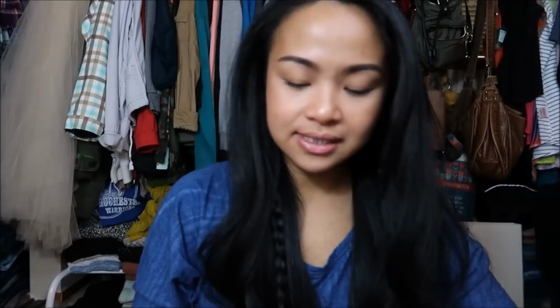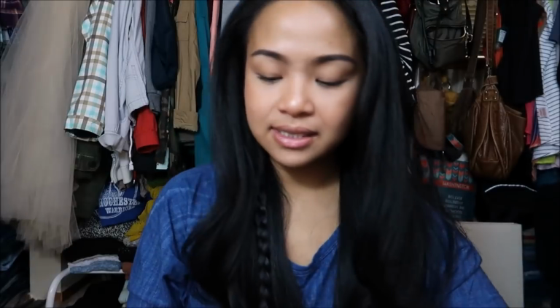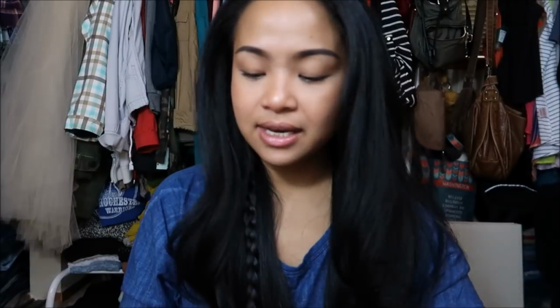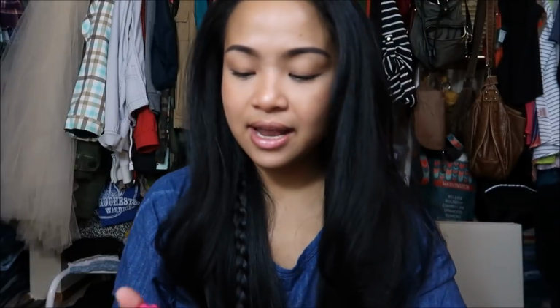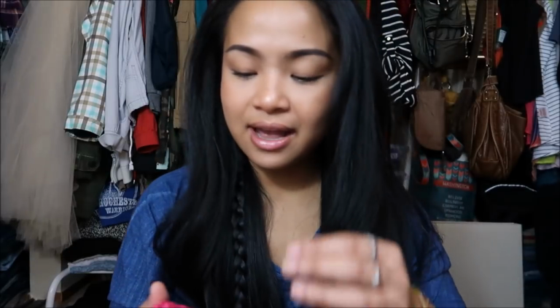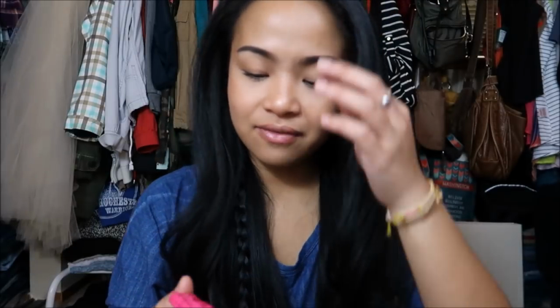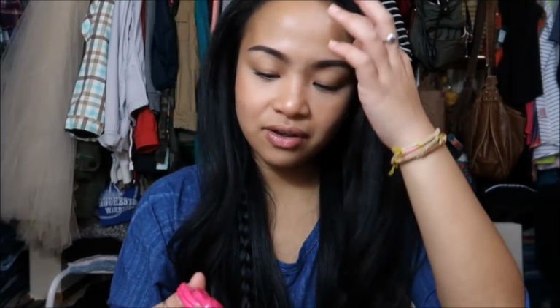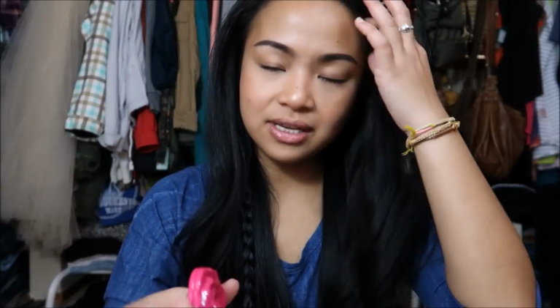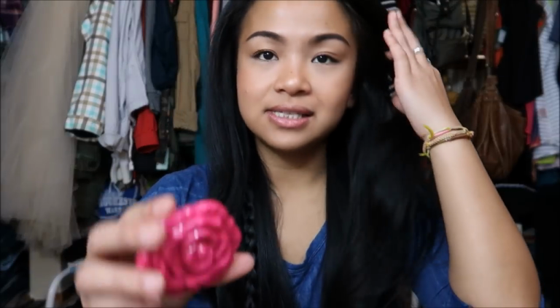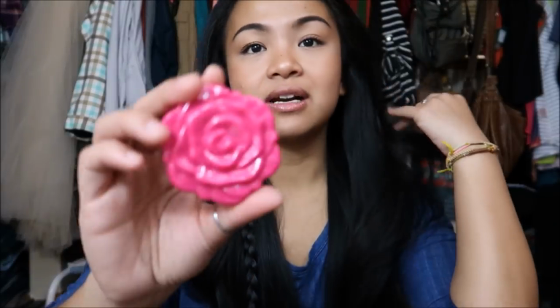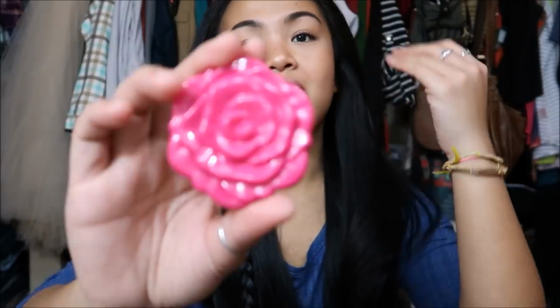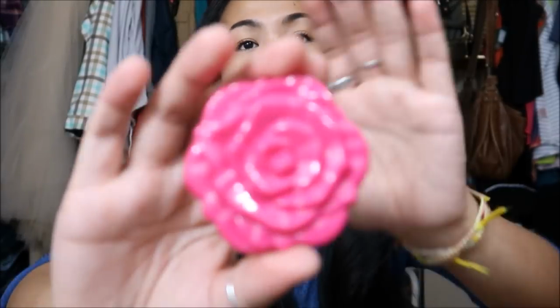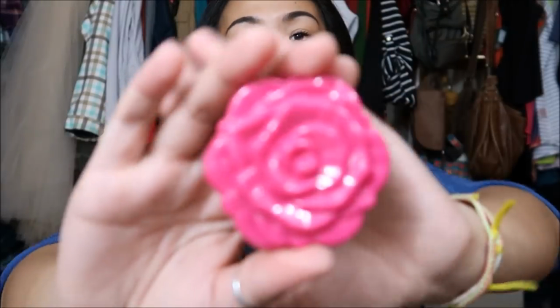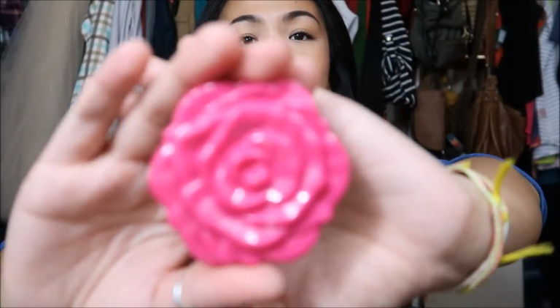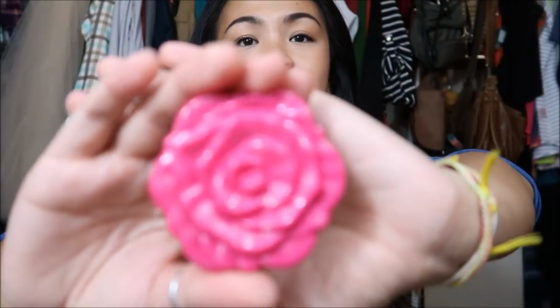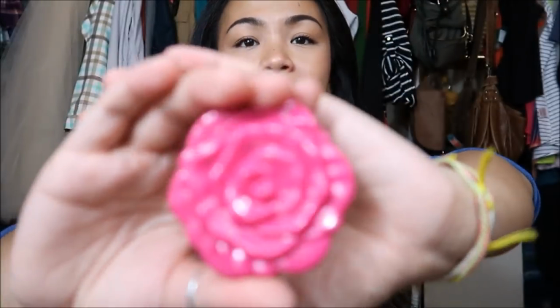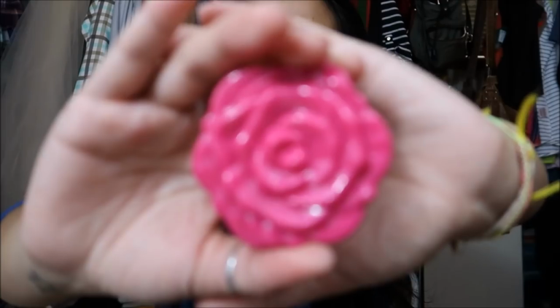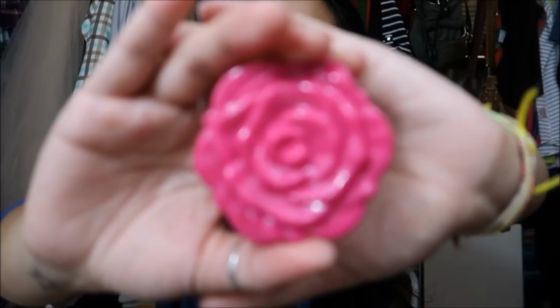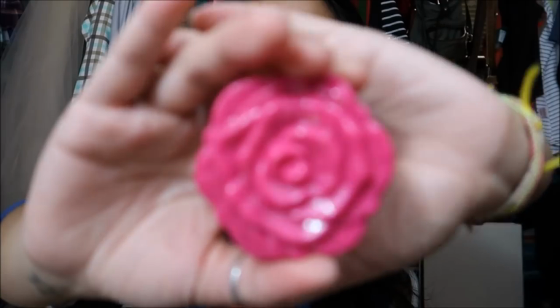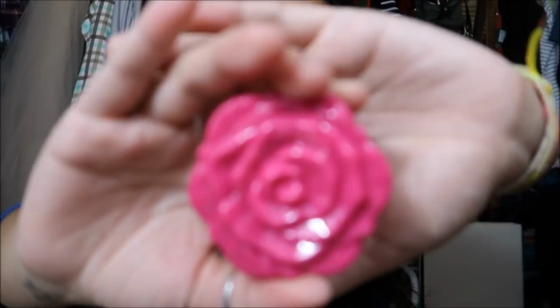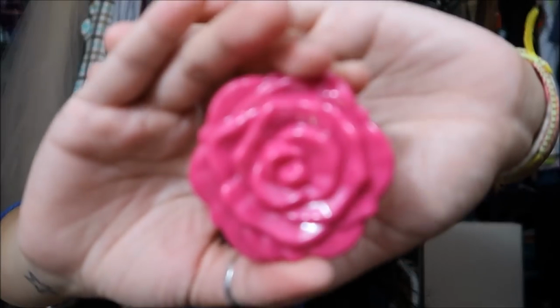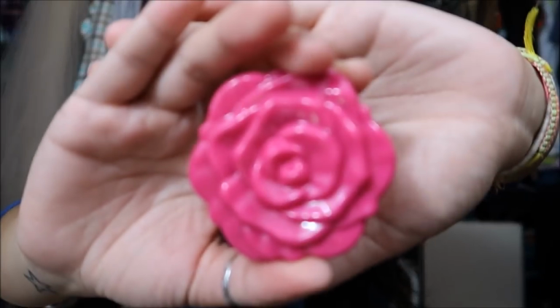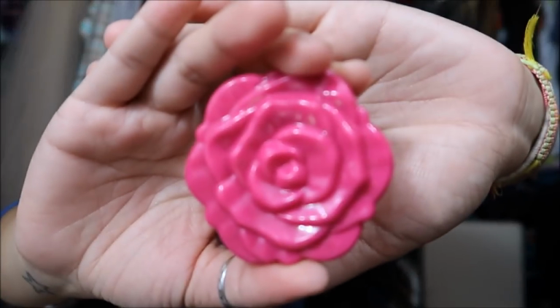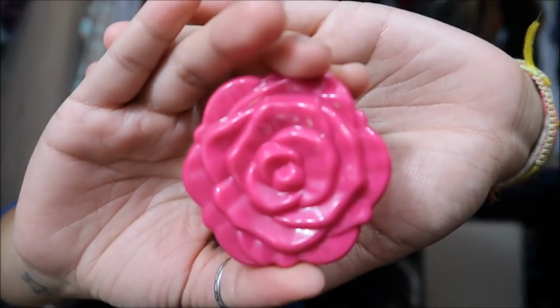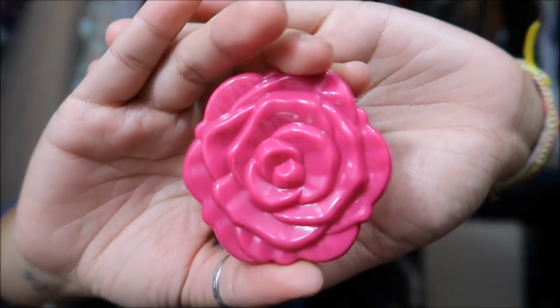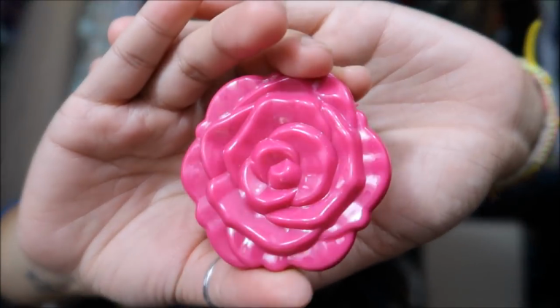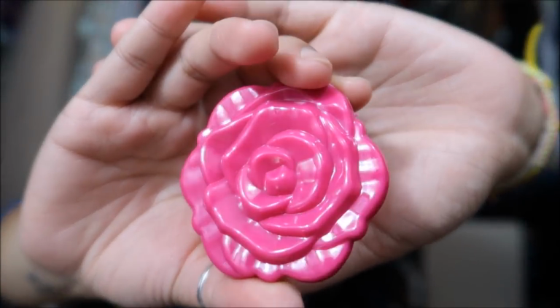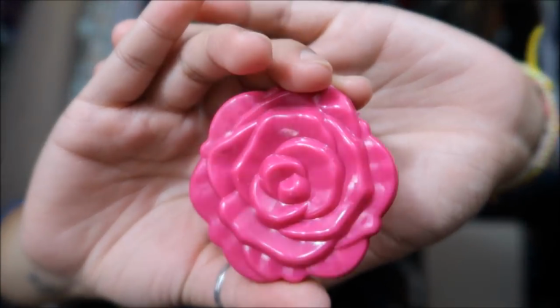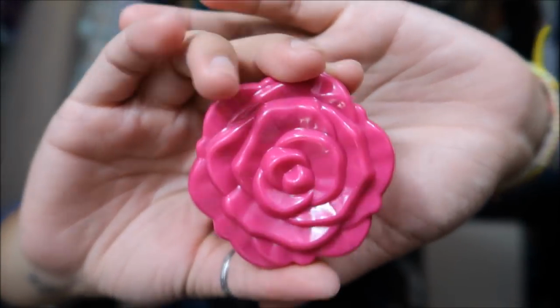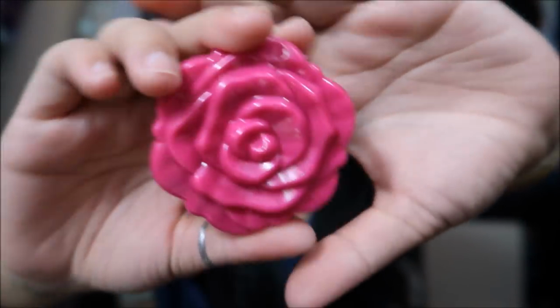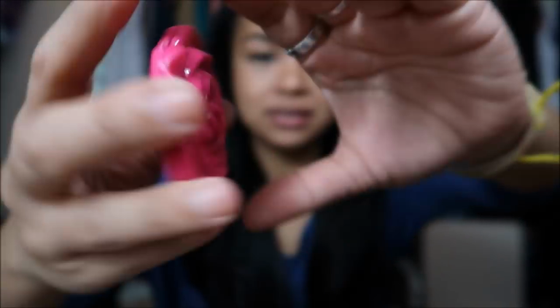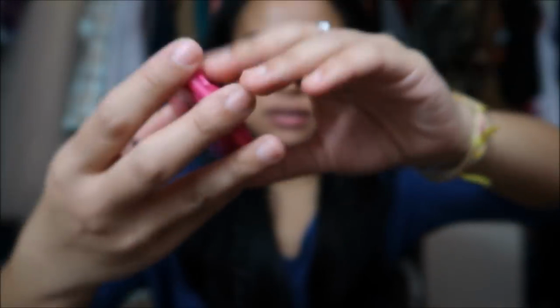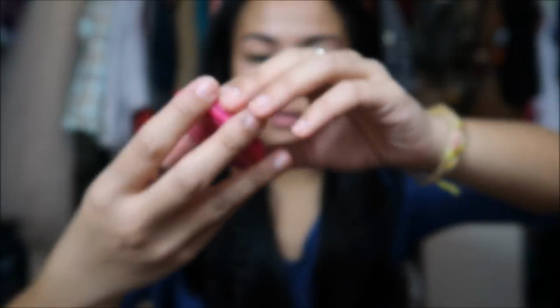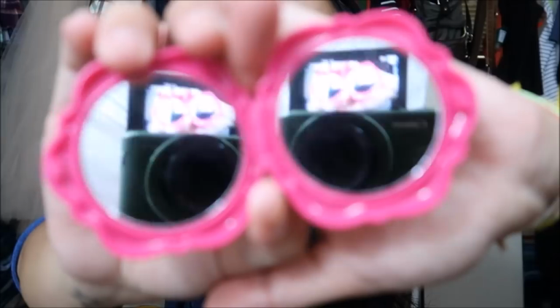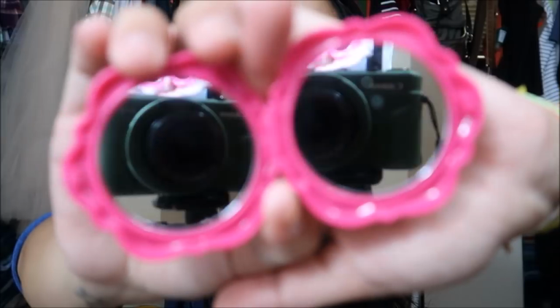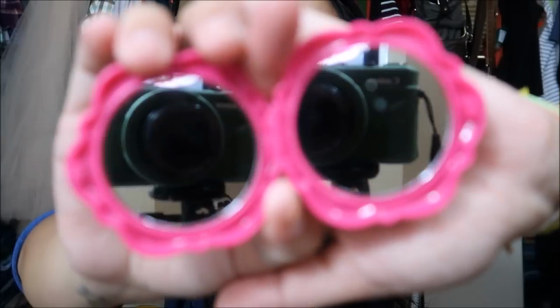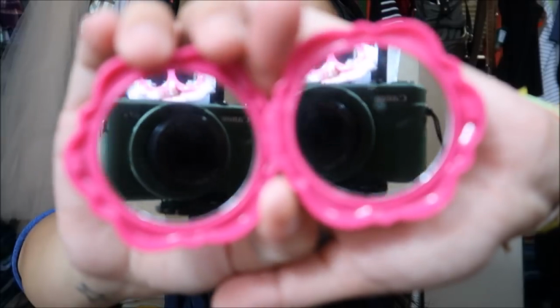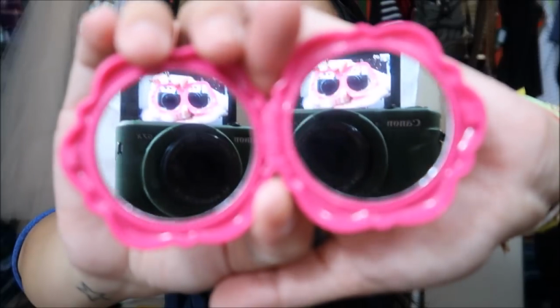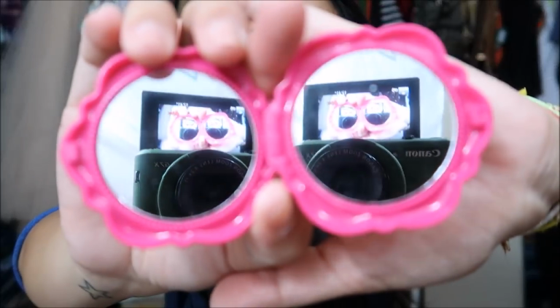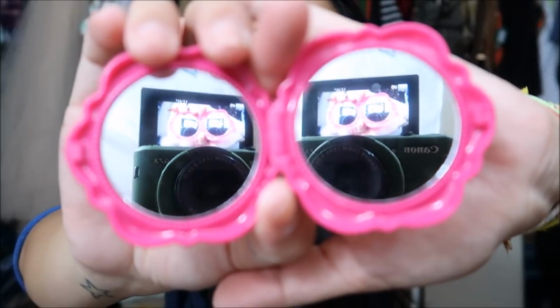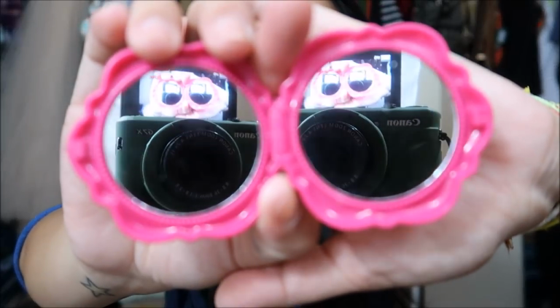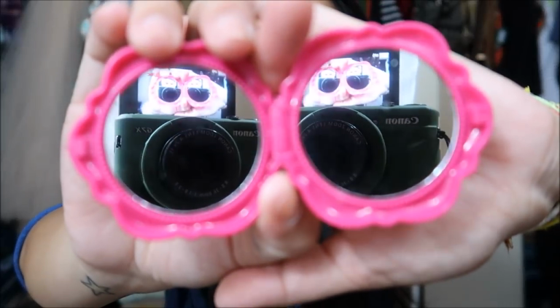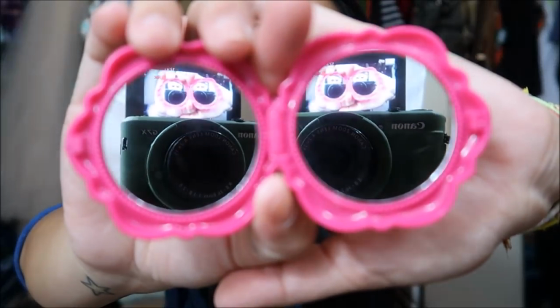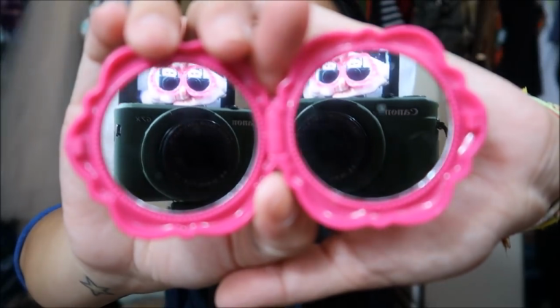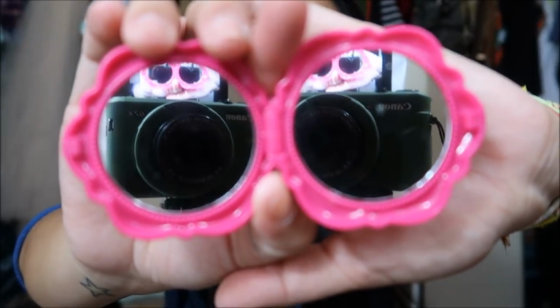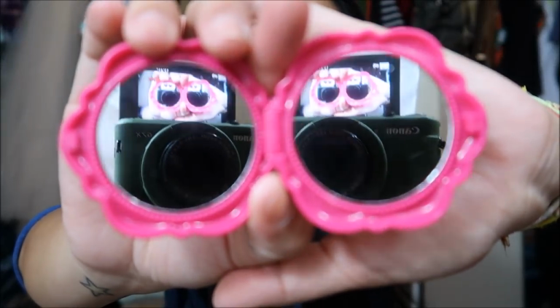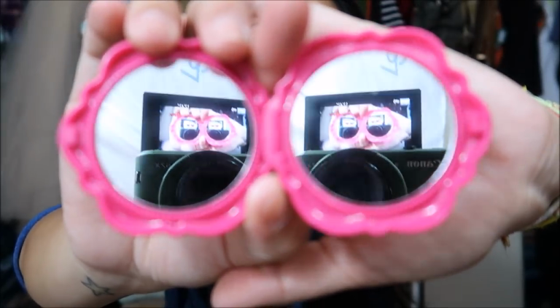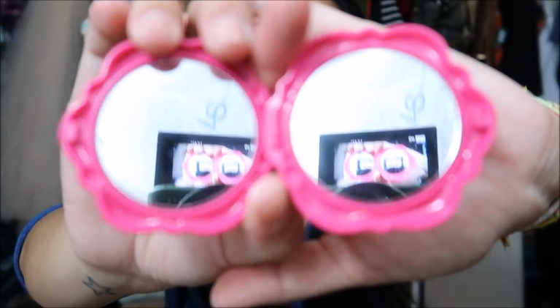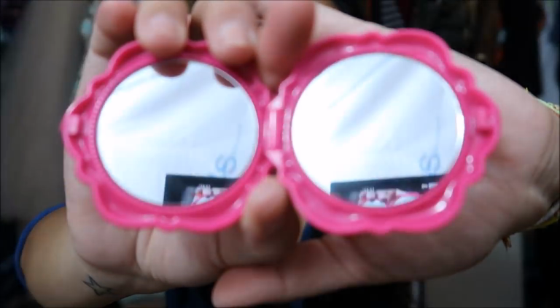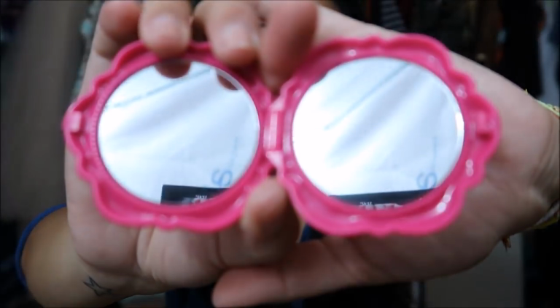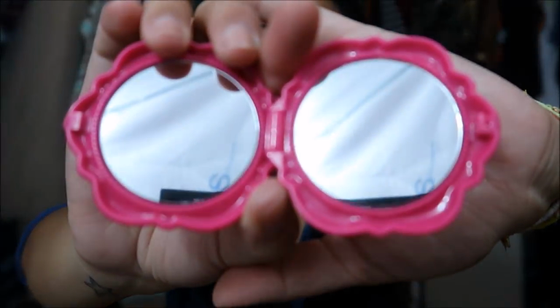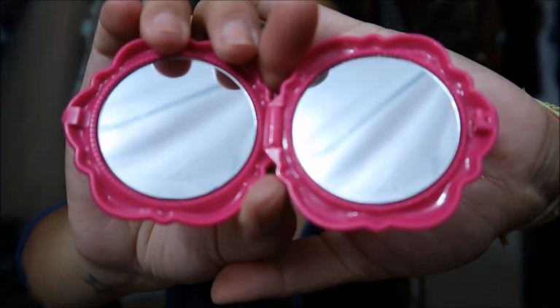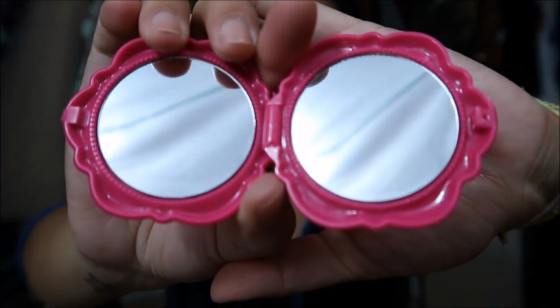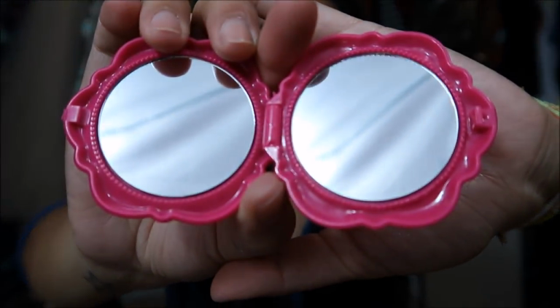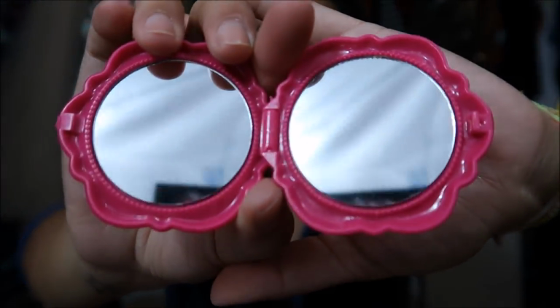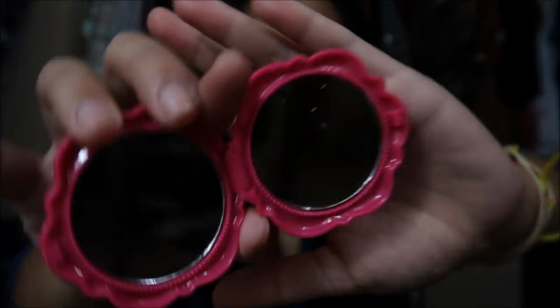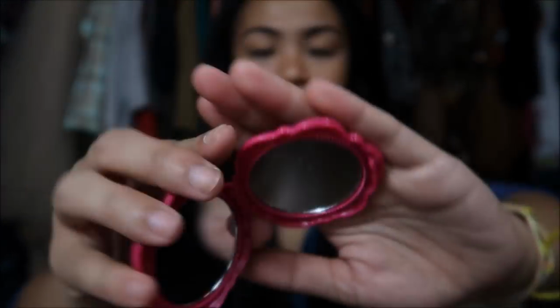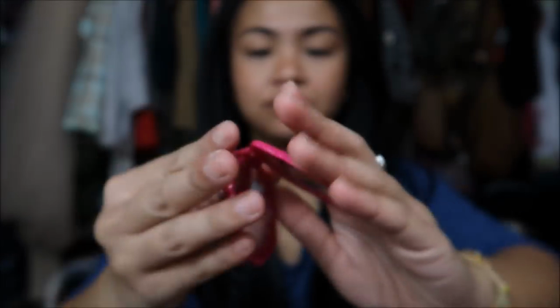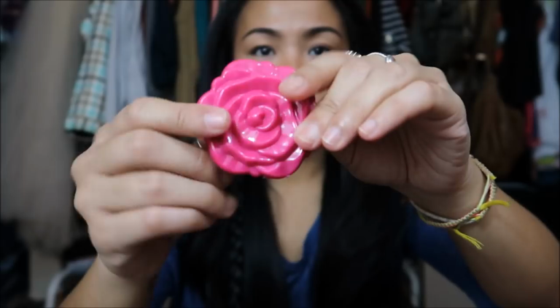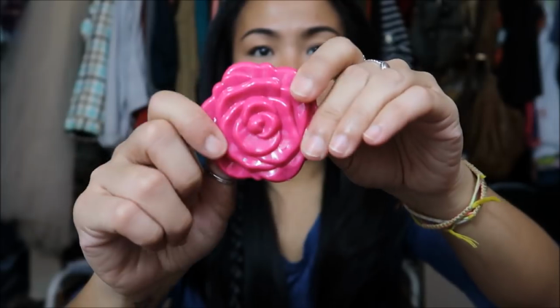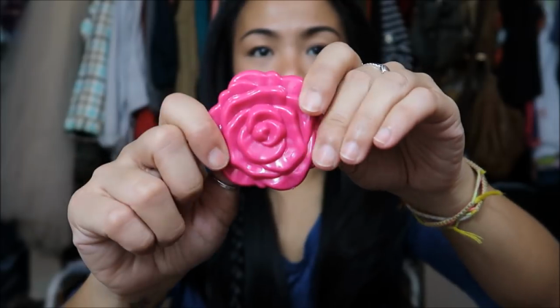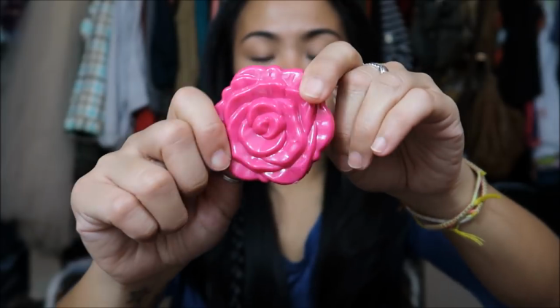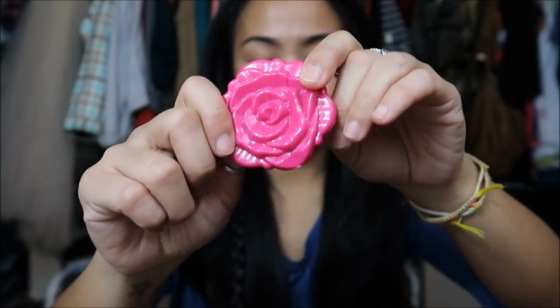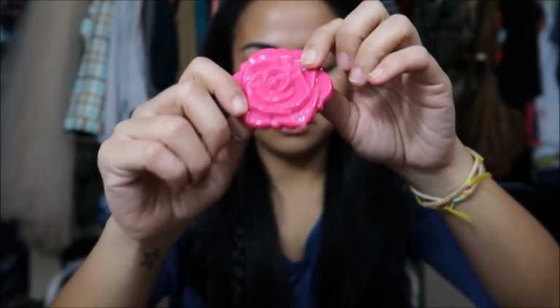Next thing that I have is a compact rose compact — there it is, you can see yourself. Super cute.